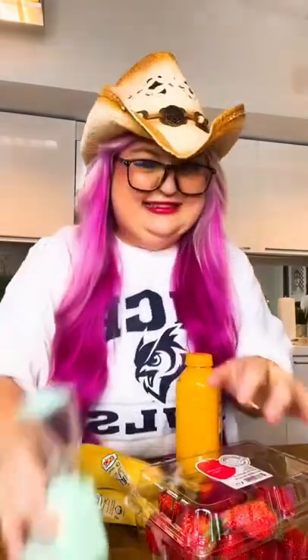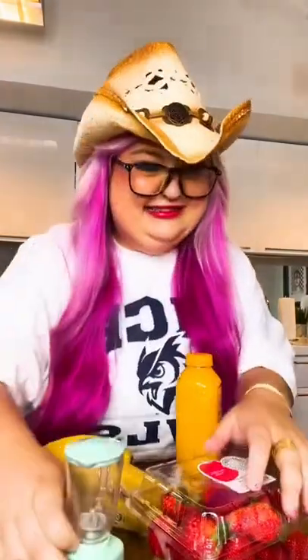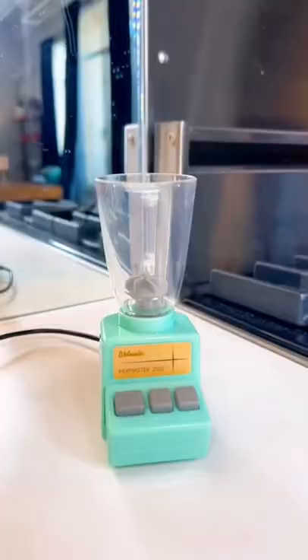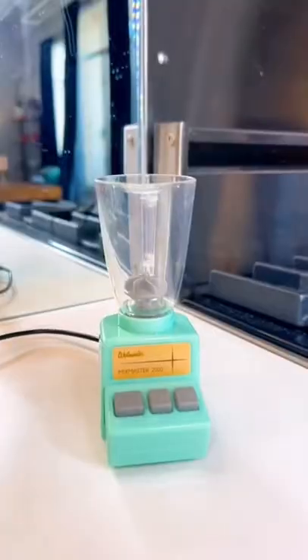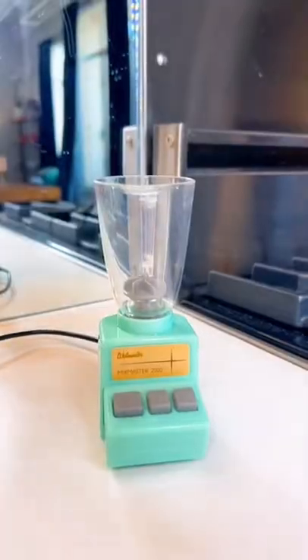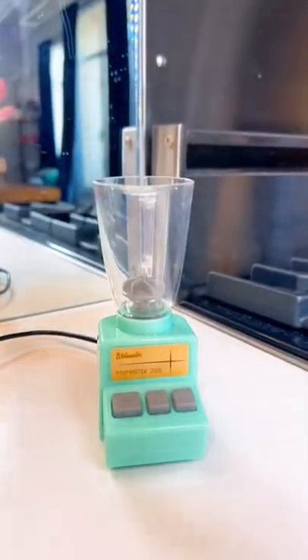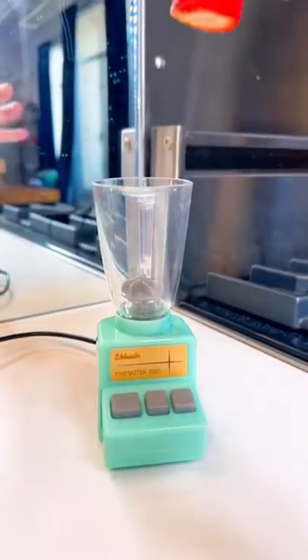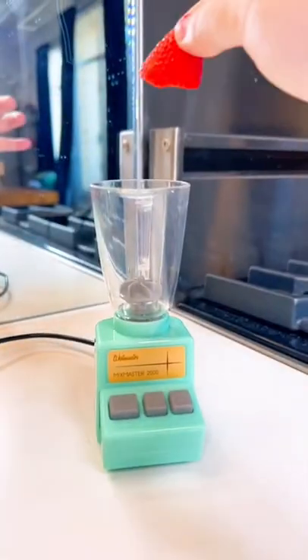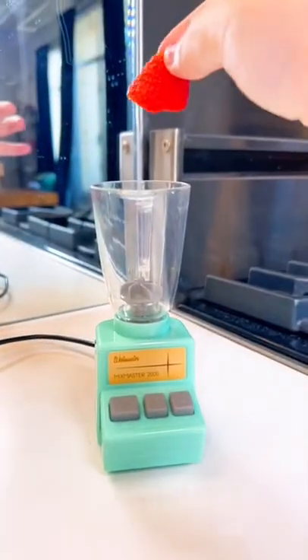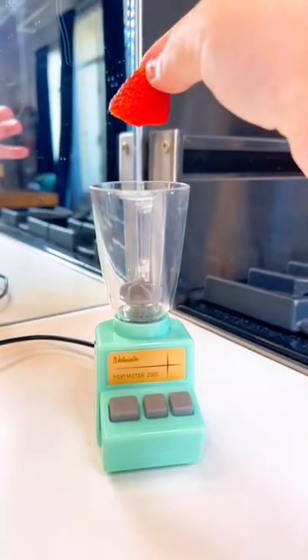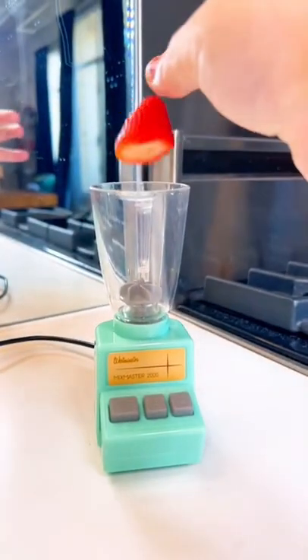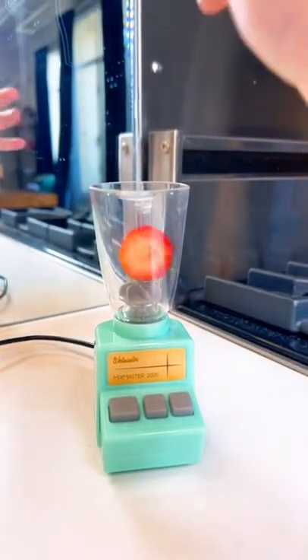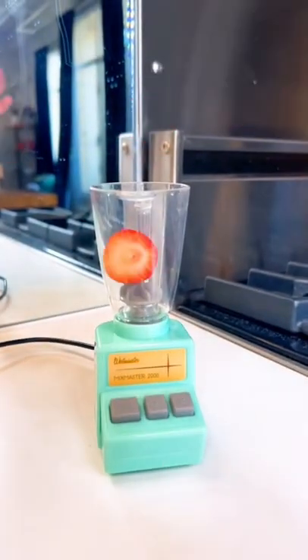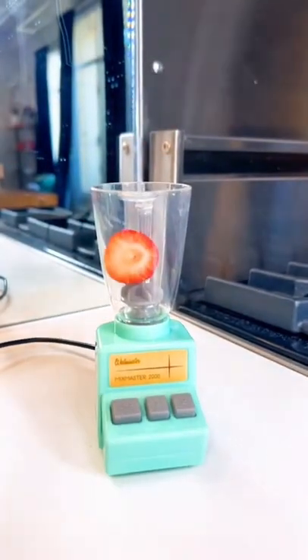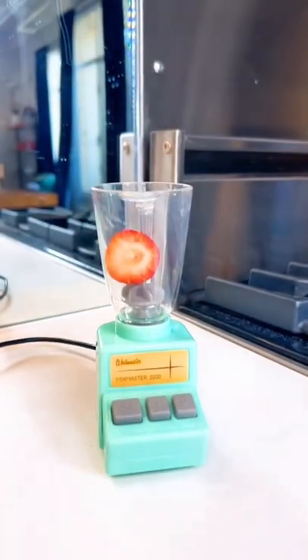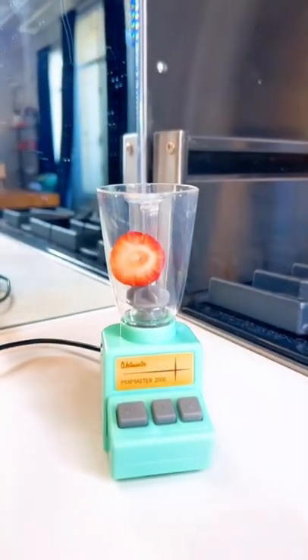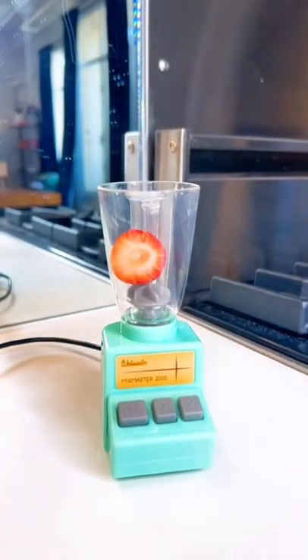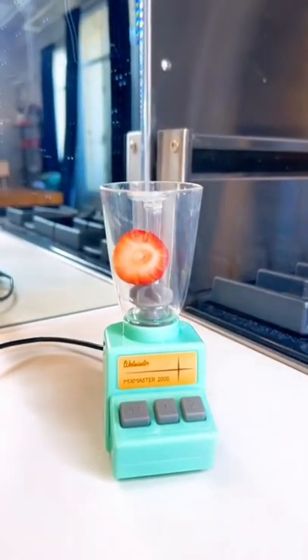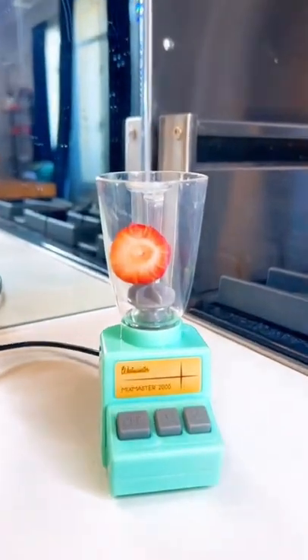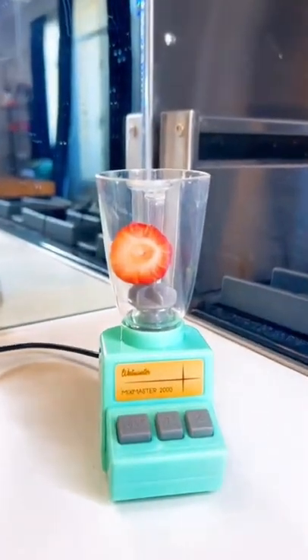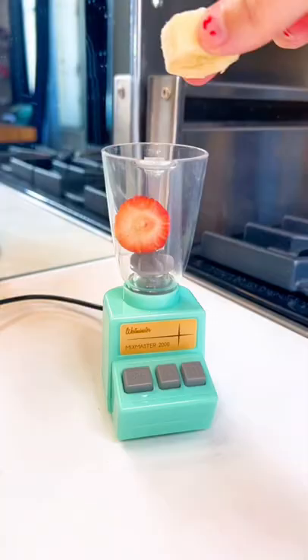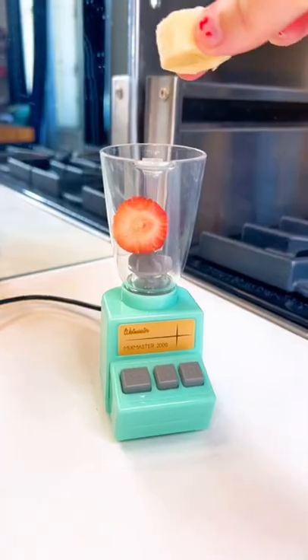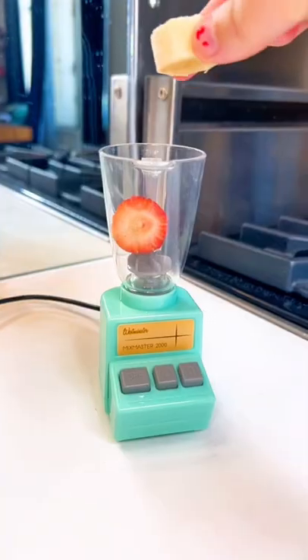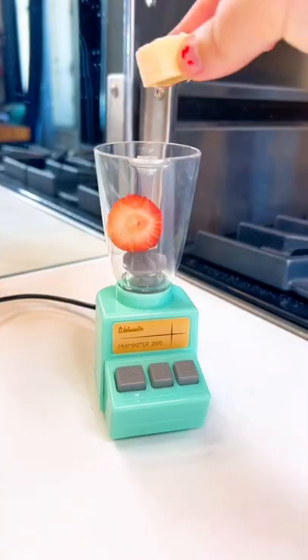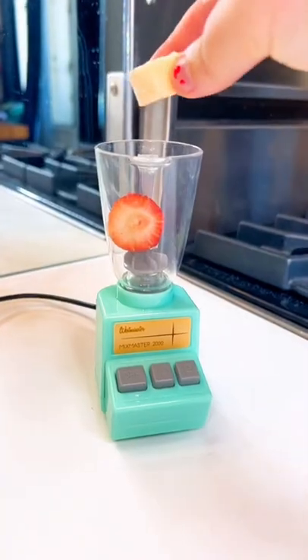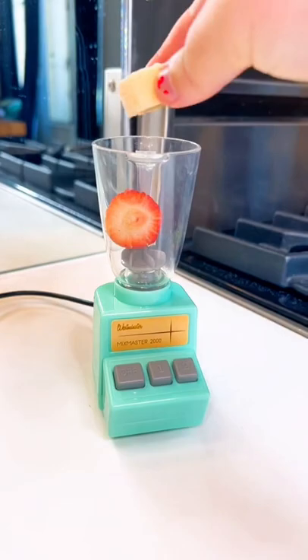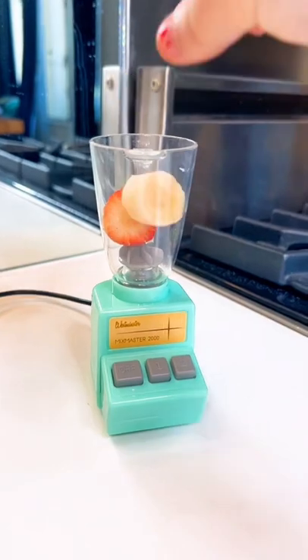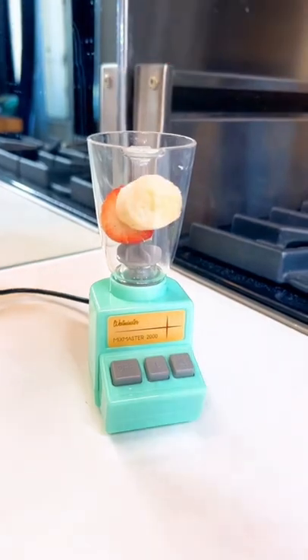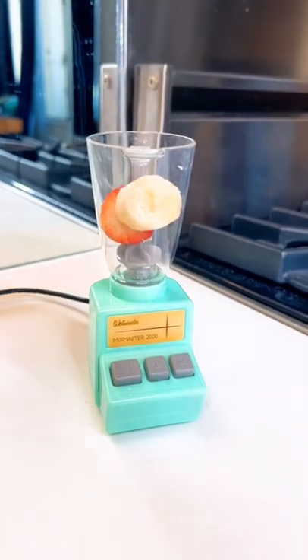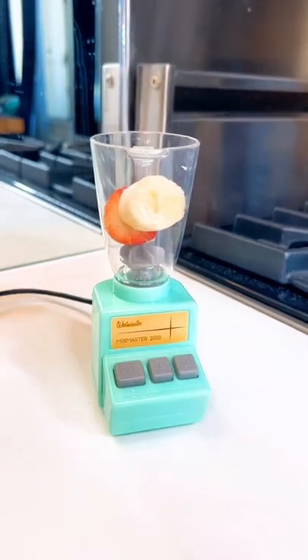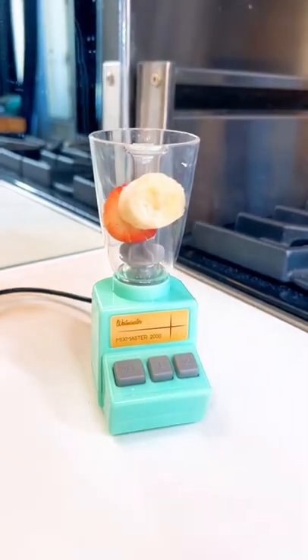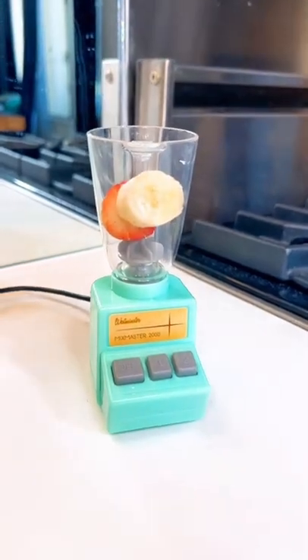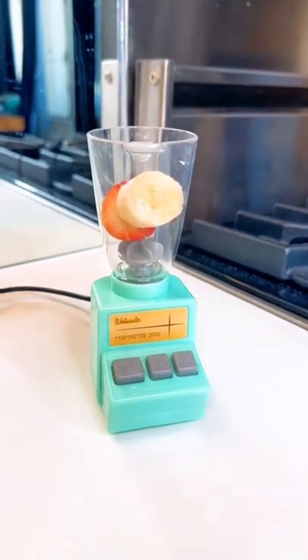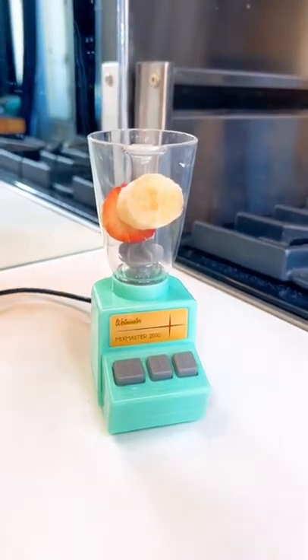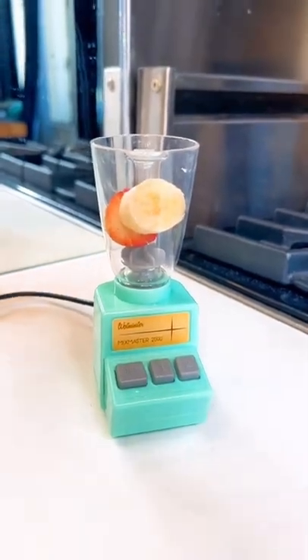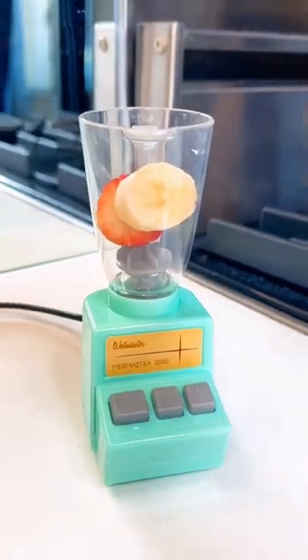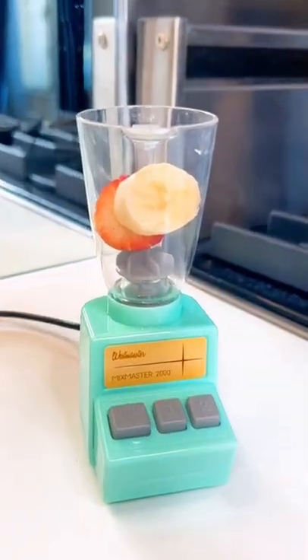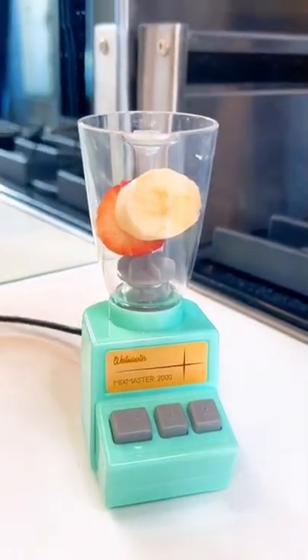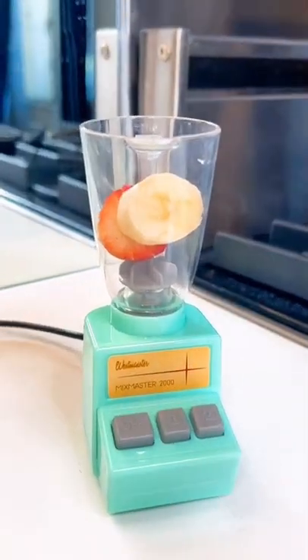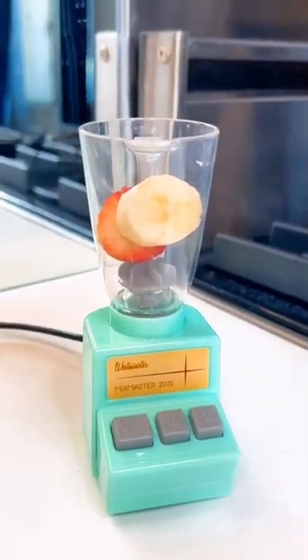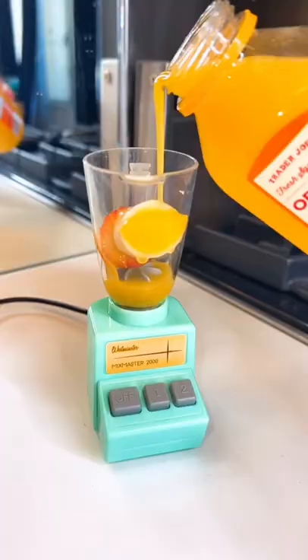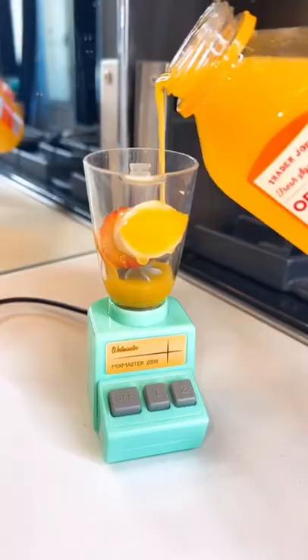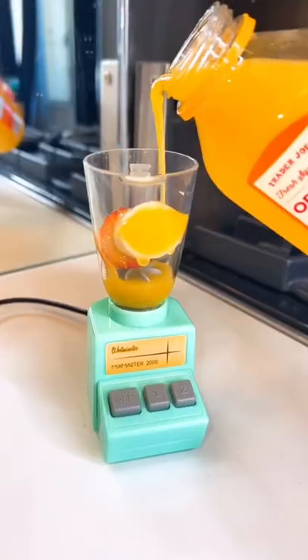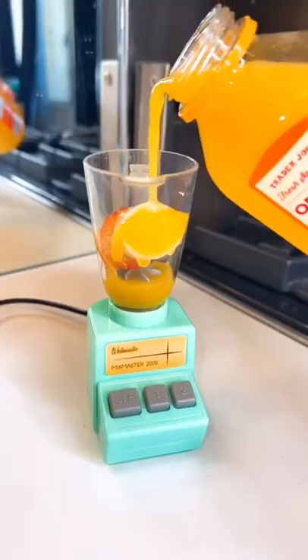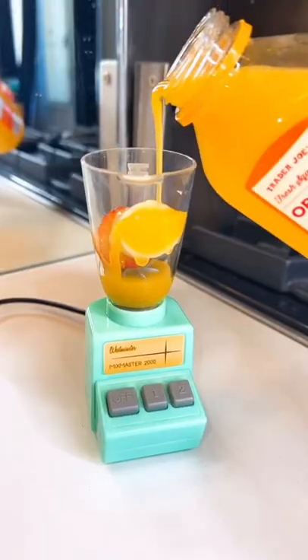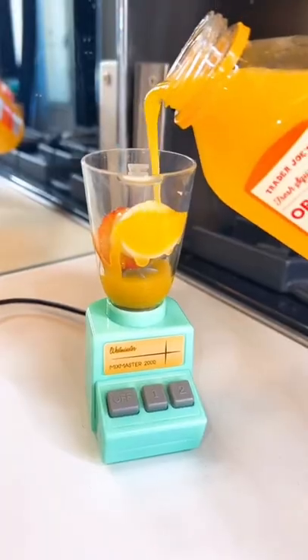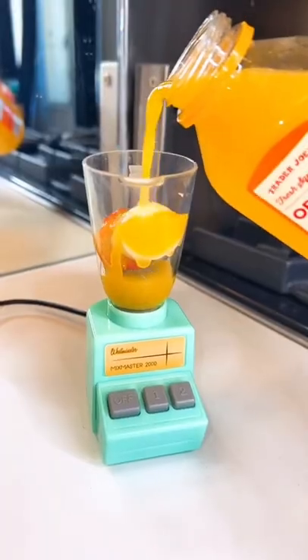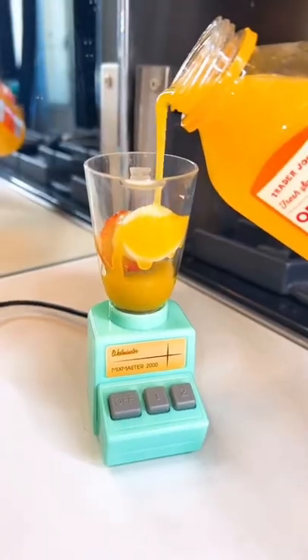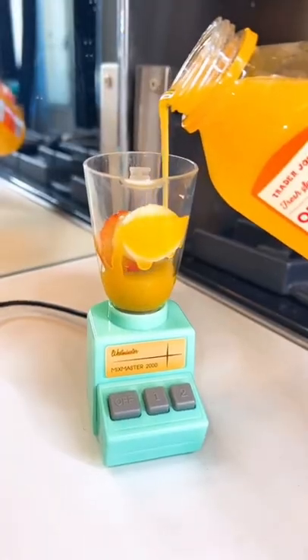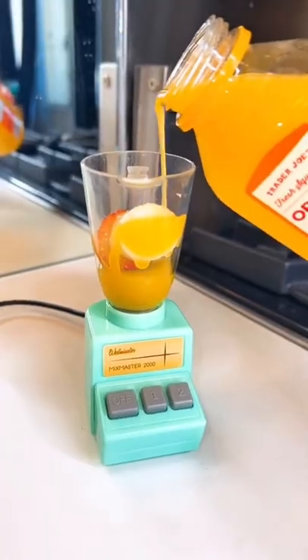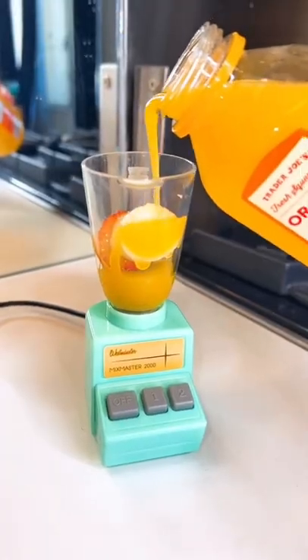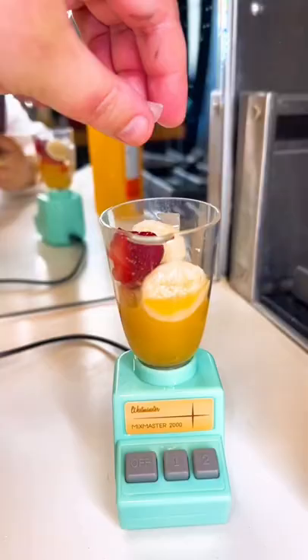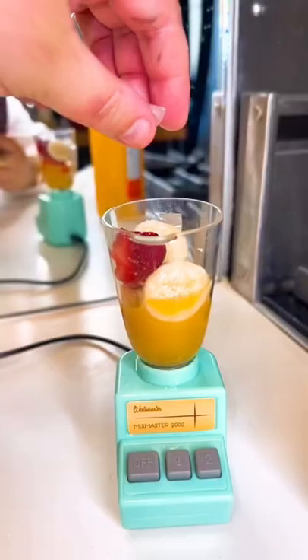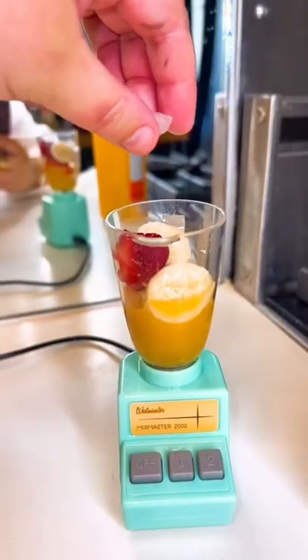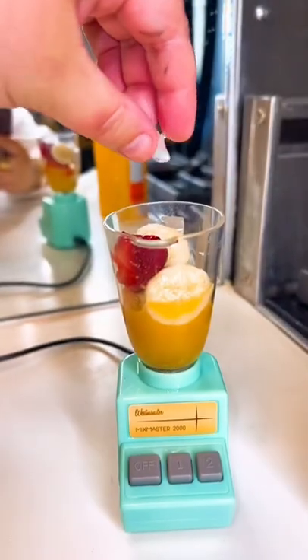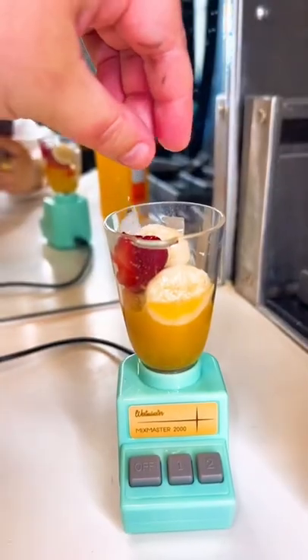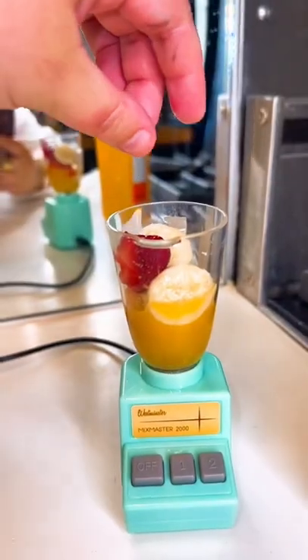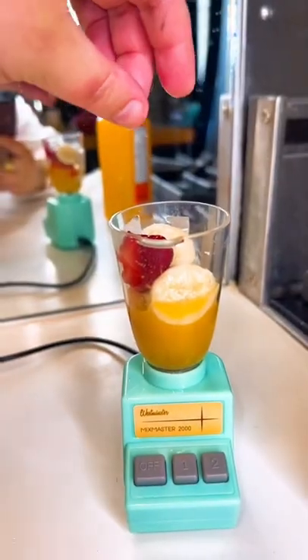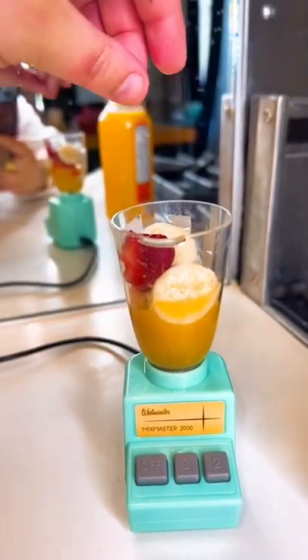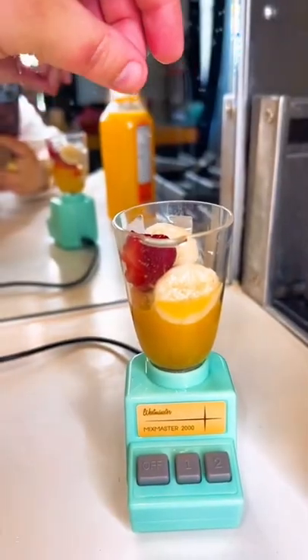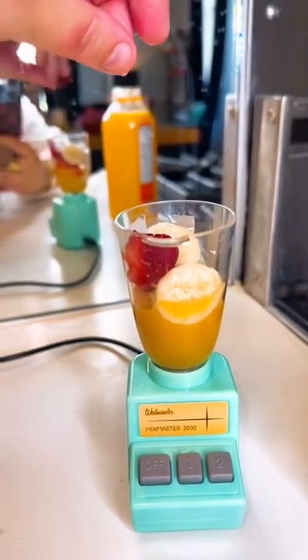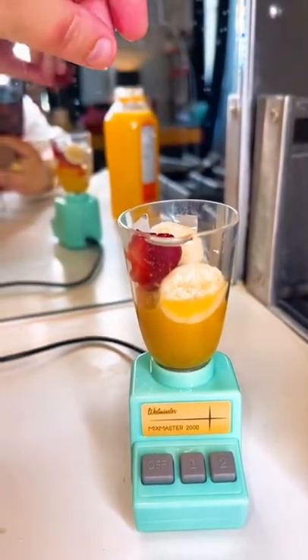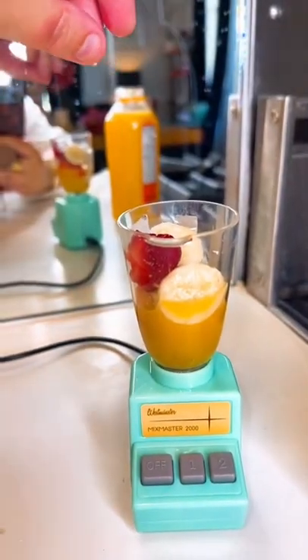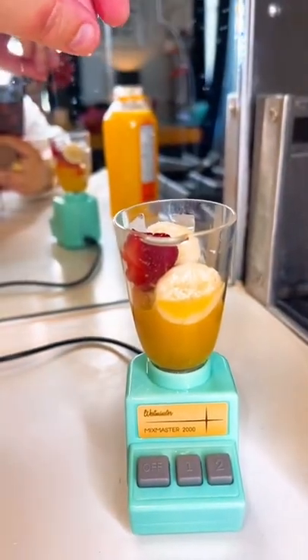A little teeny tiny strawberry. A sliver of a banana. Orange juice. And a little ice cube.